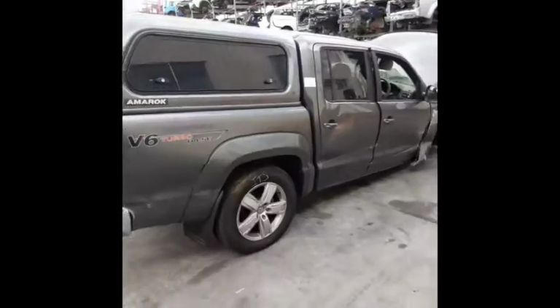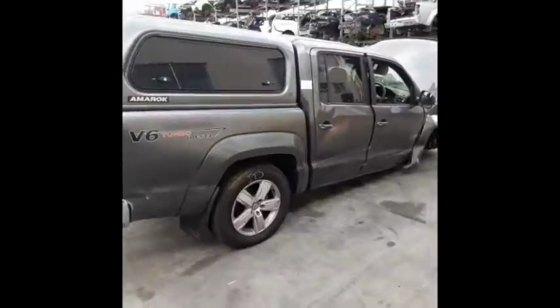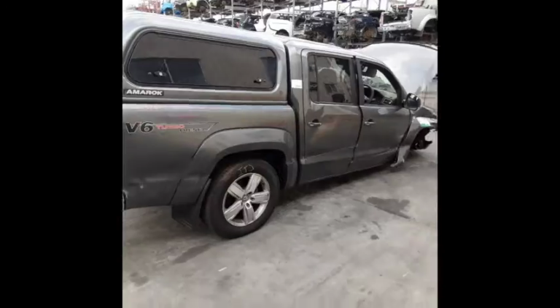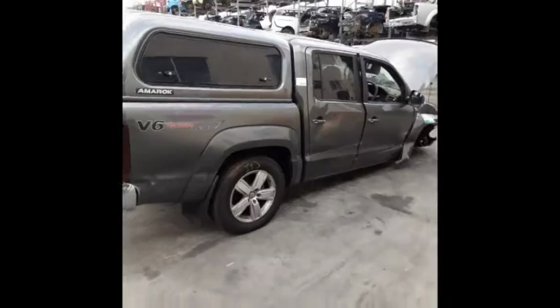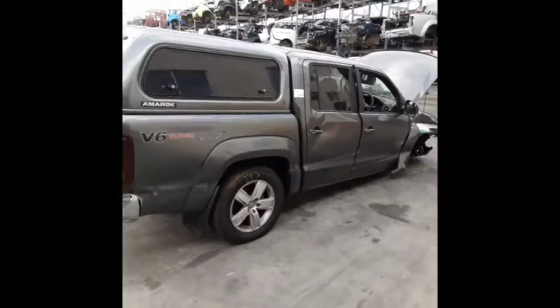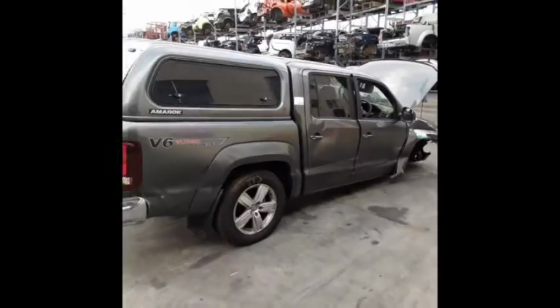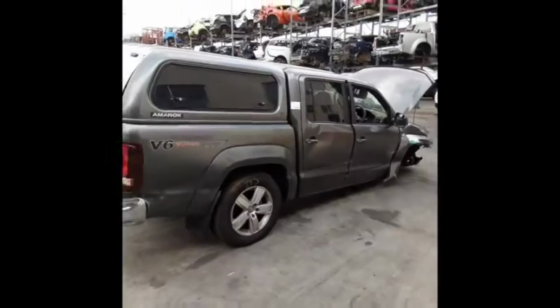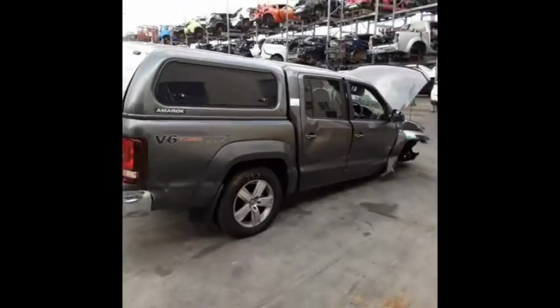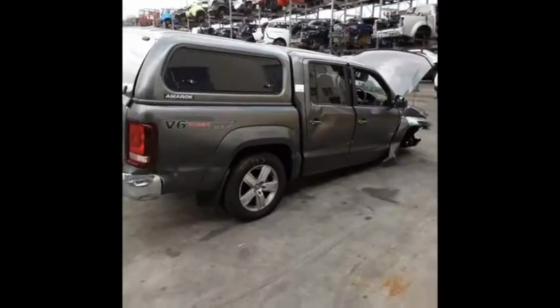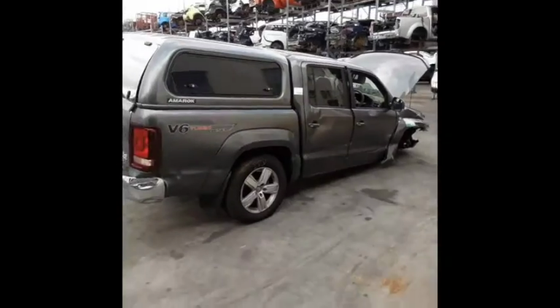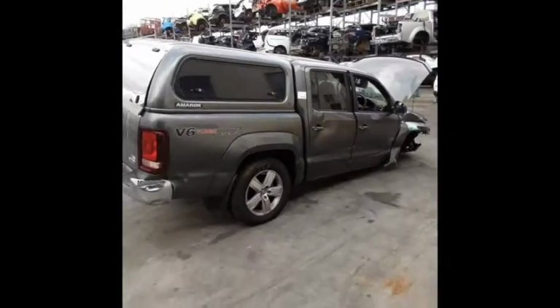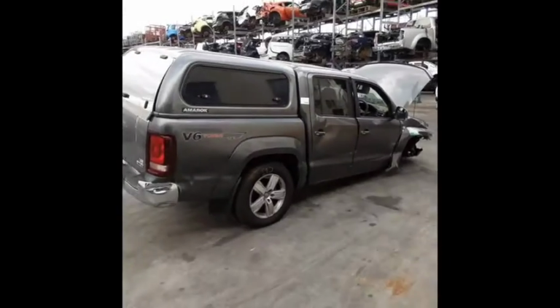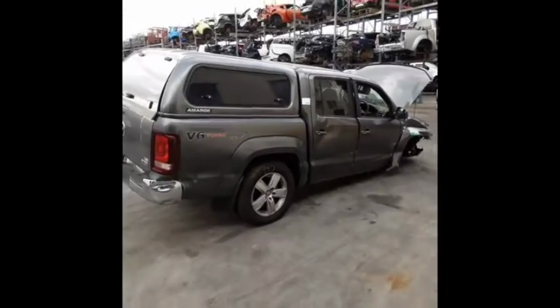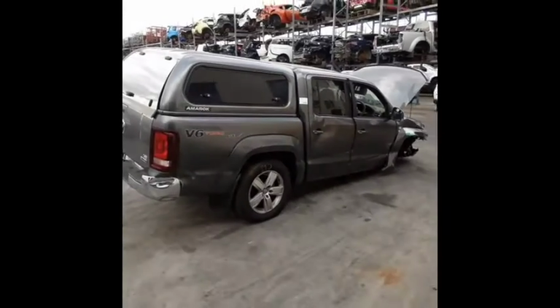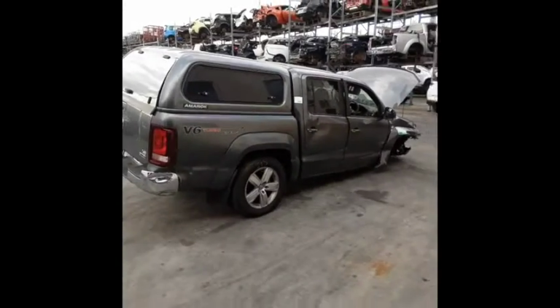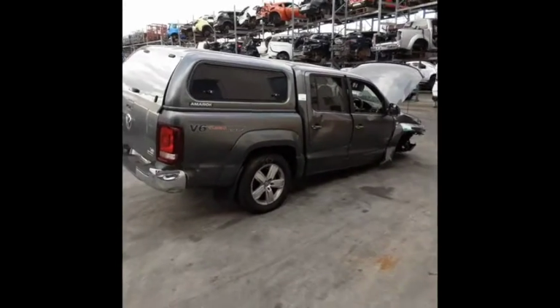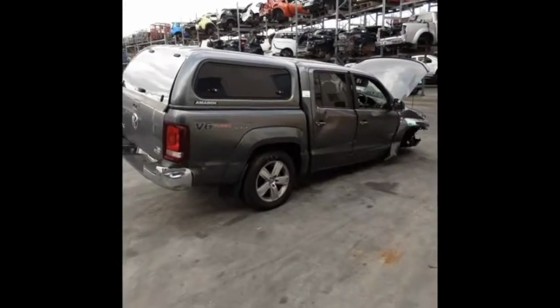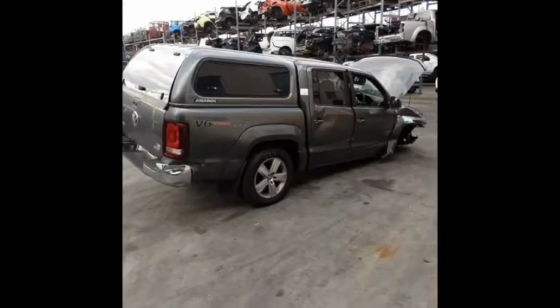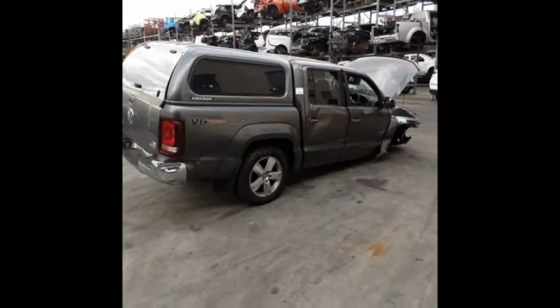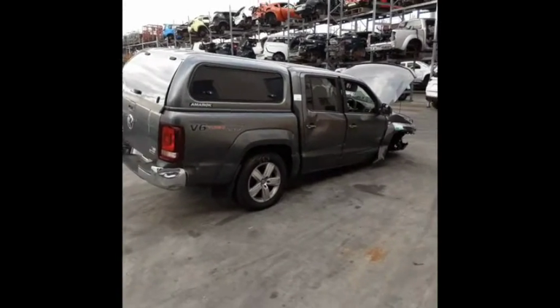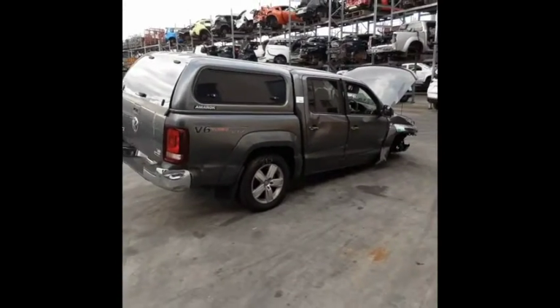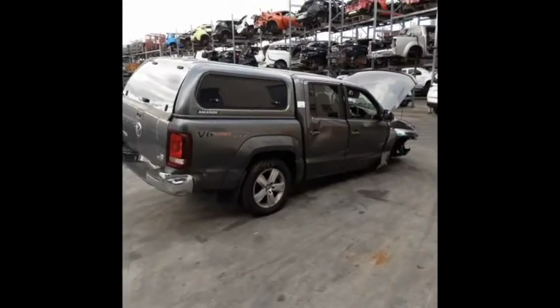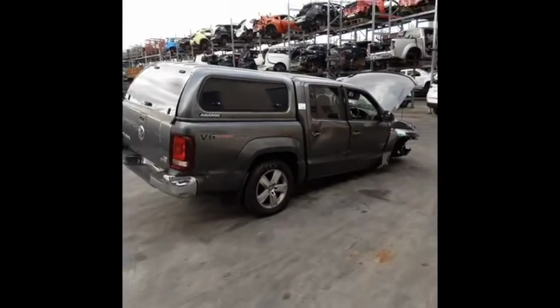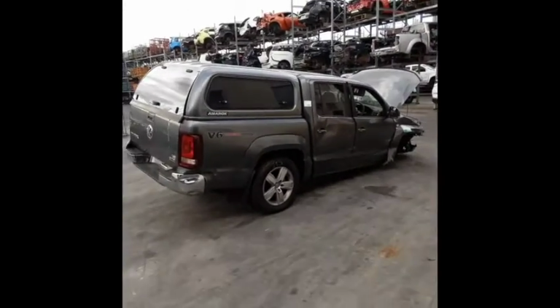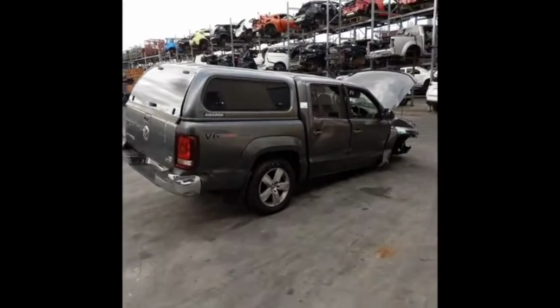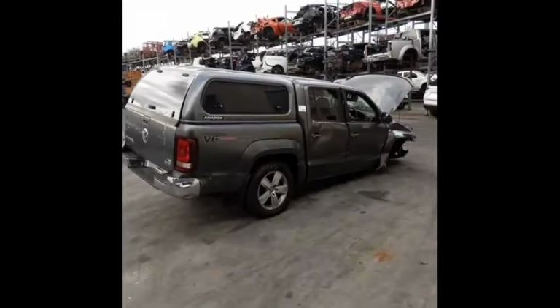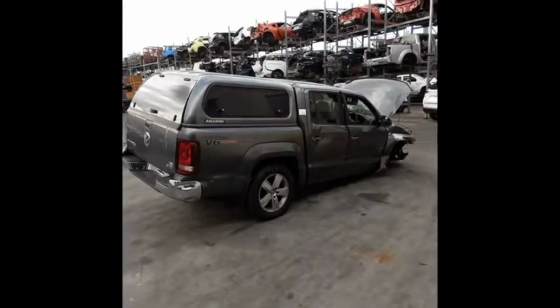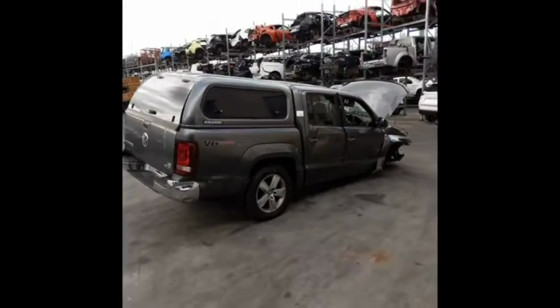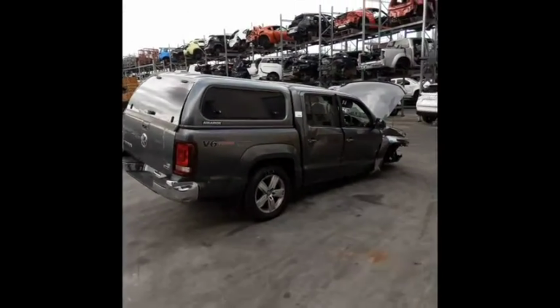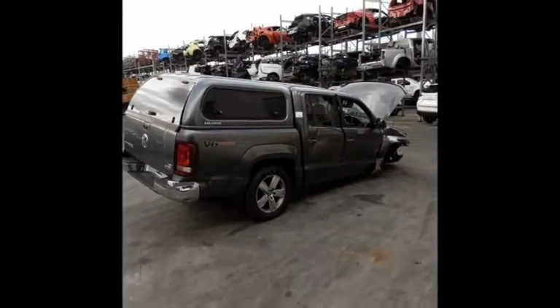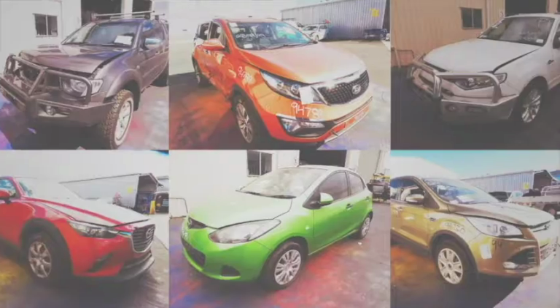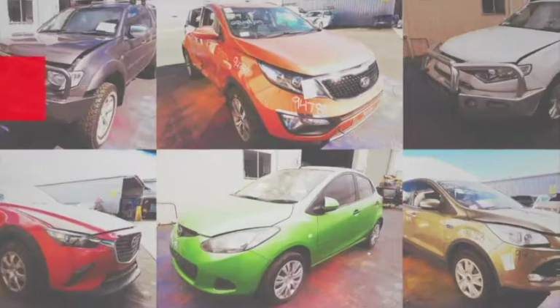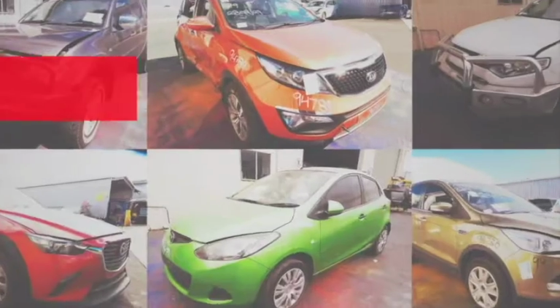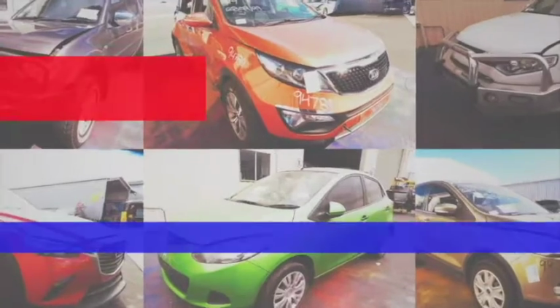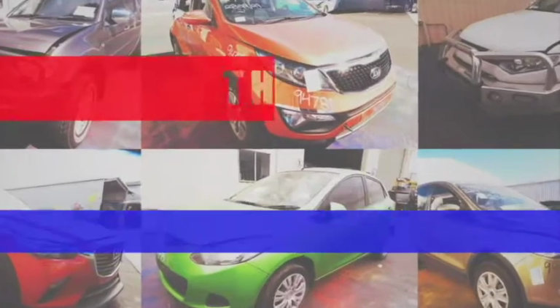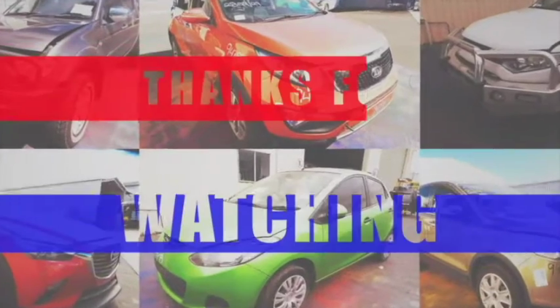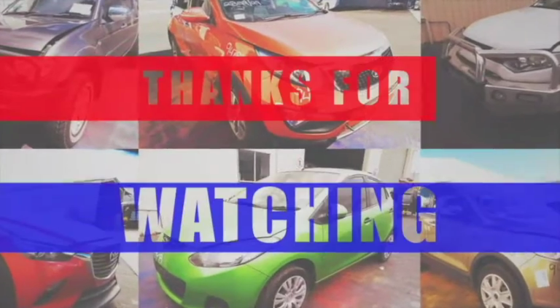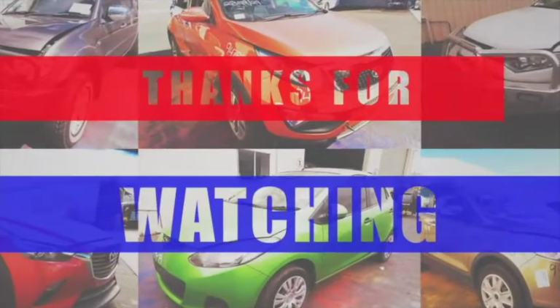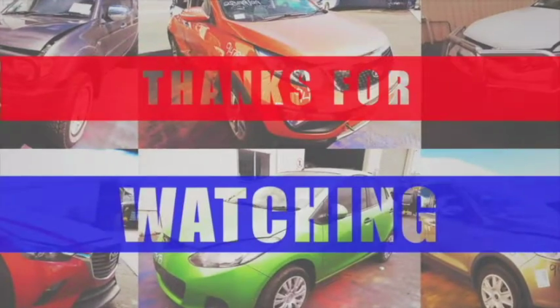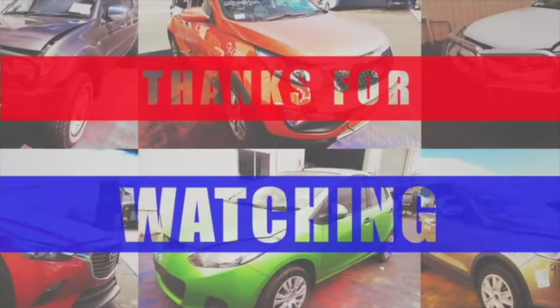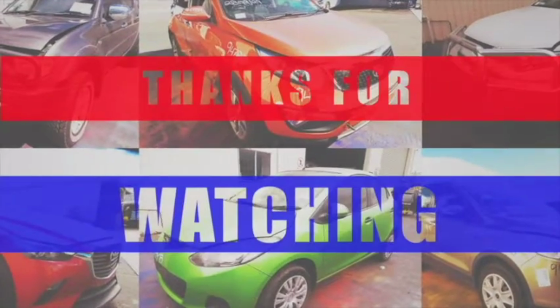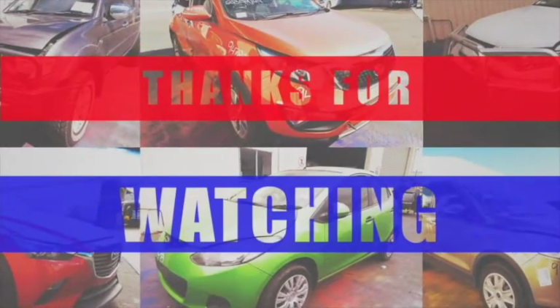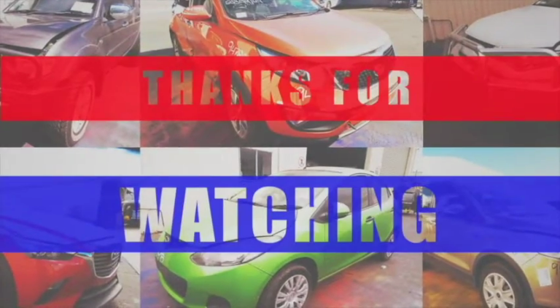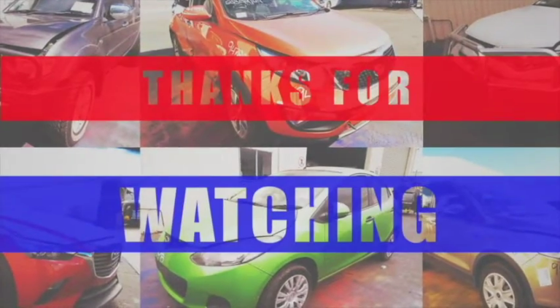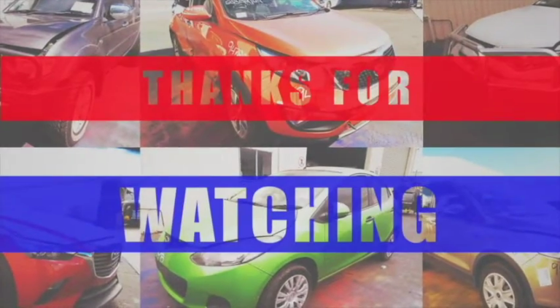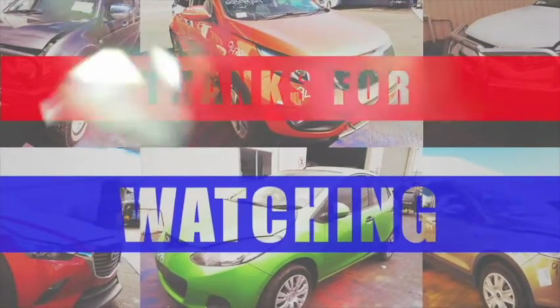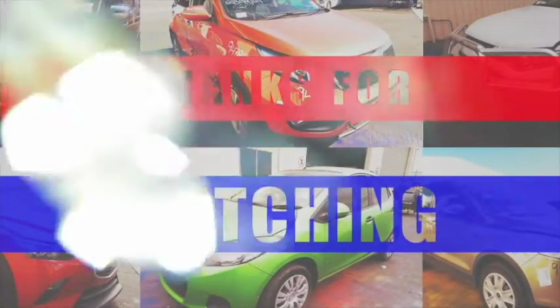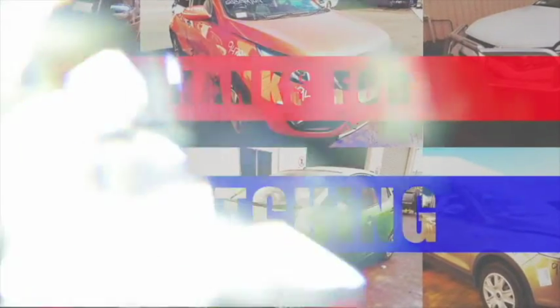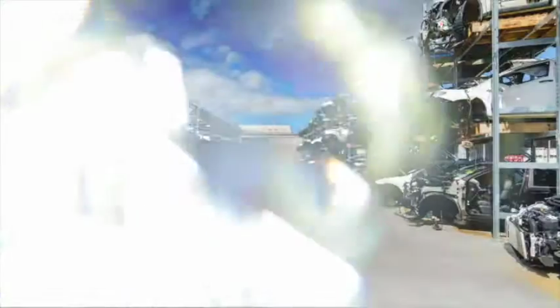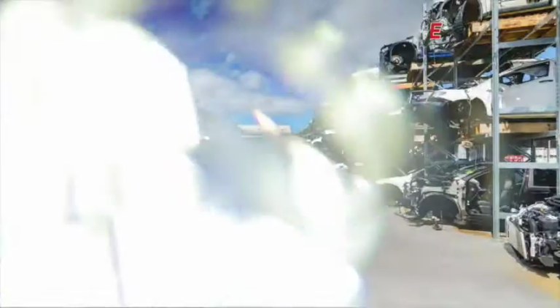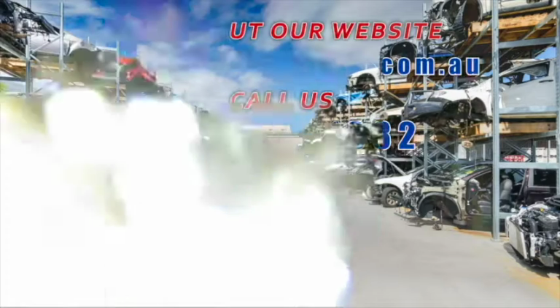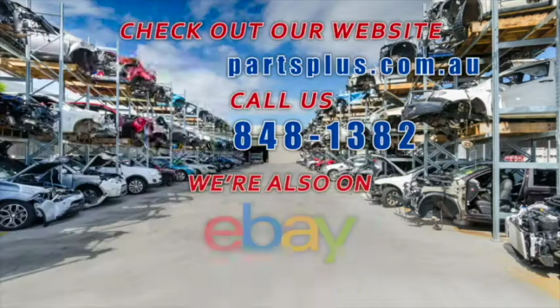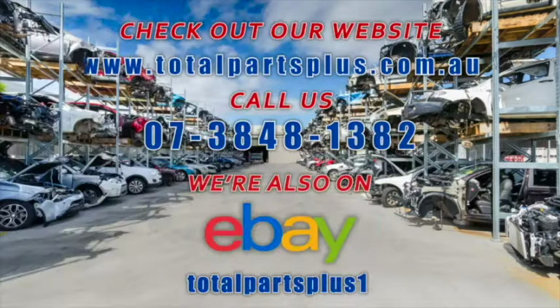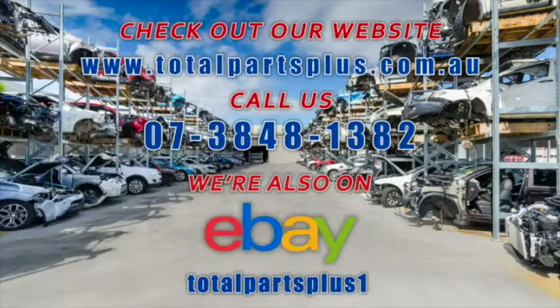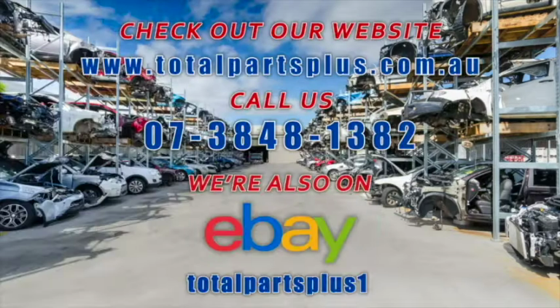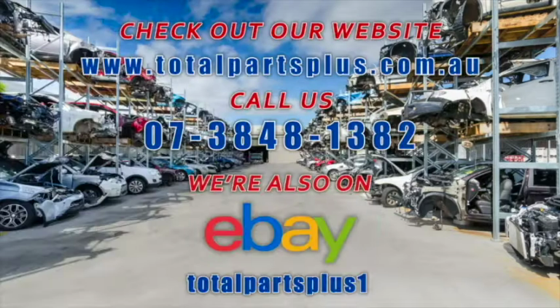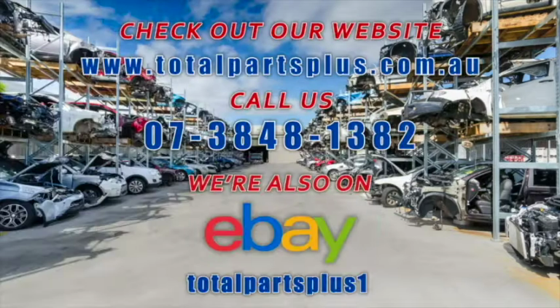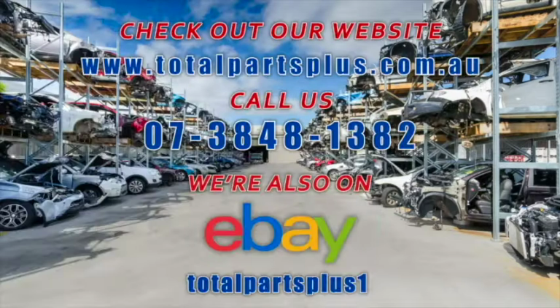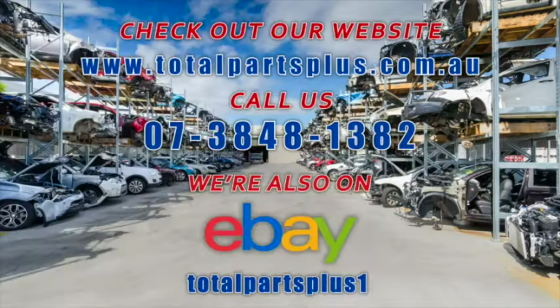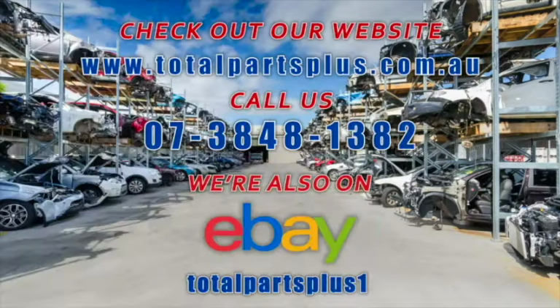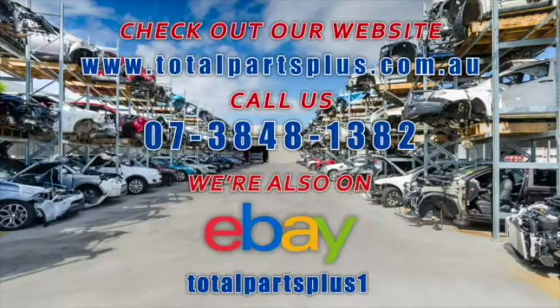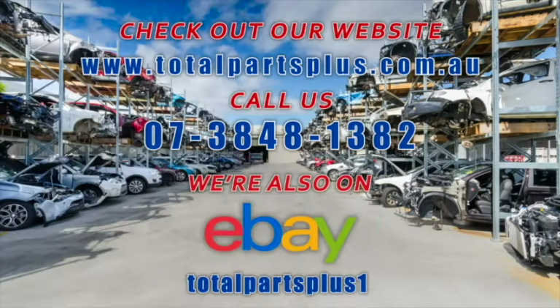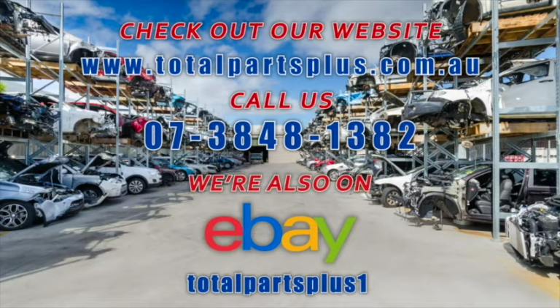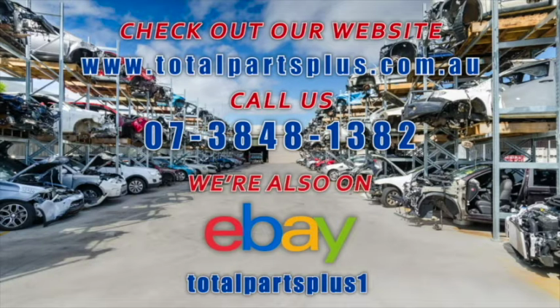I'm Chris from Total Parts Plus and I'd like to thank you for watching this video.